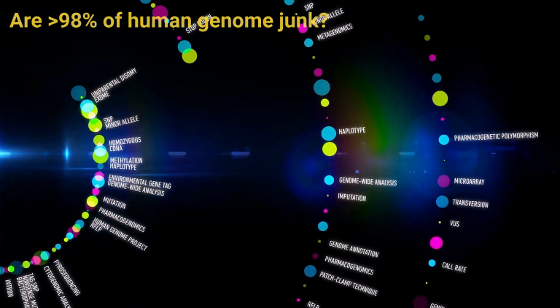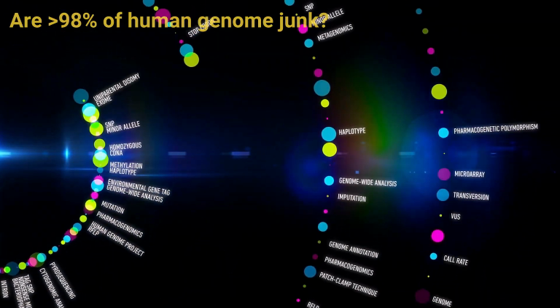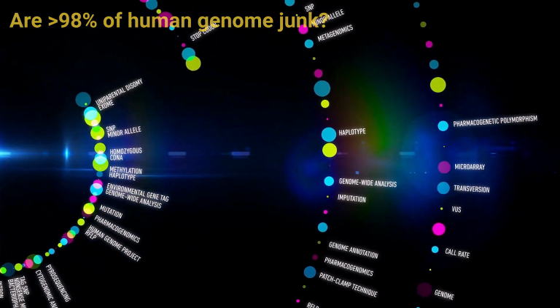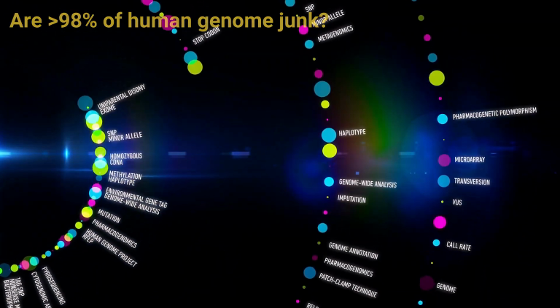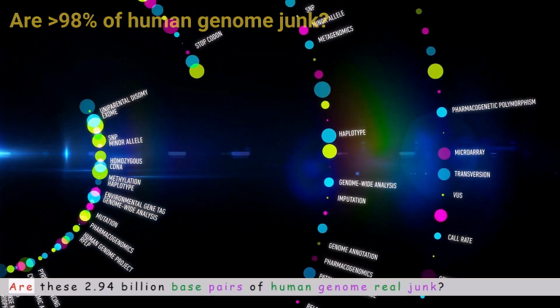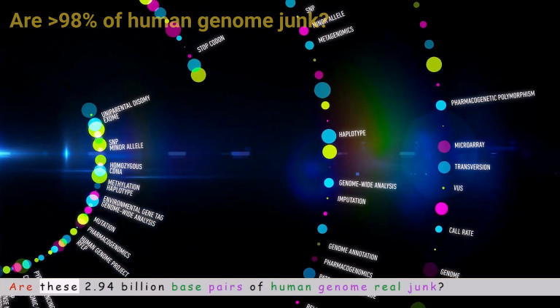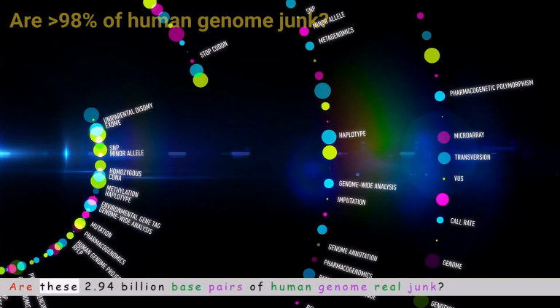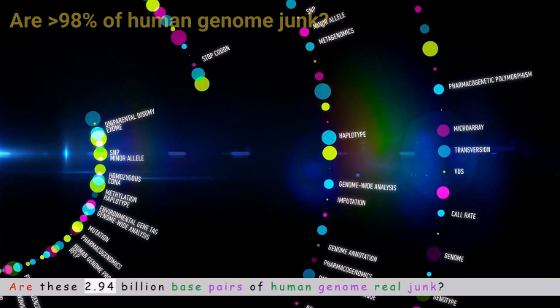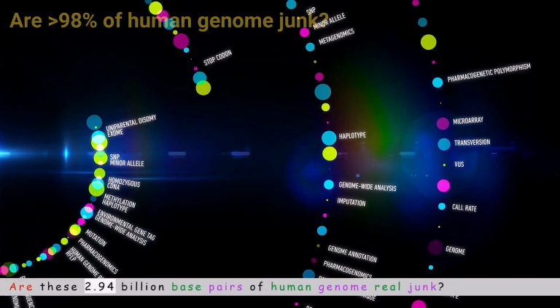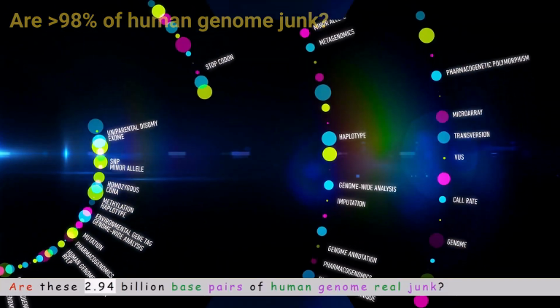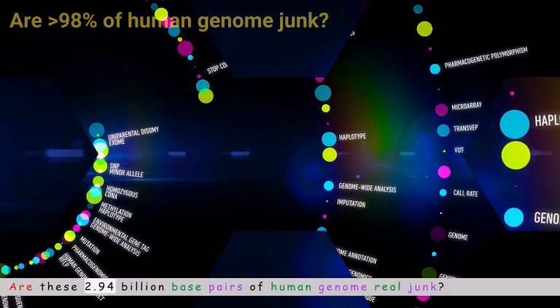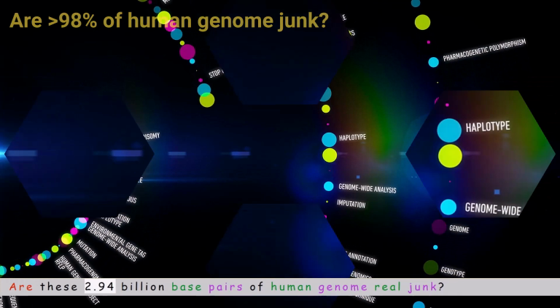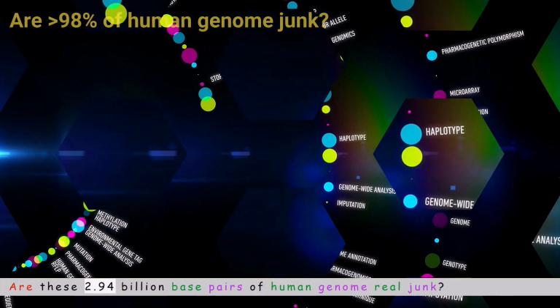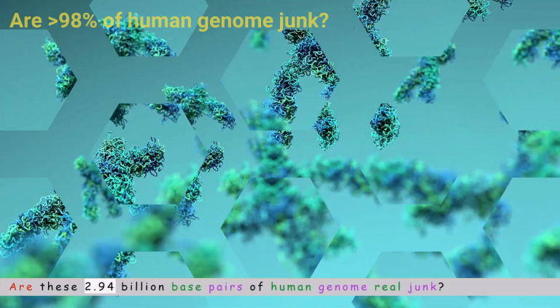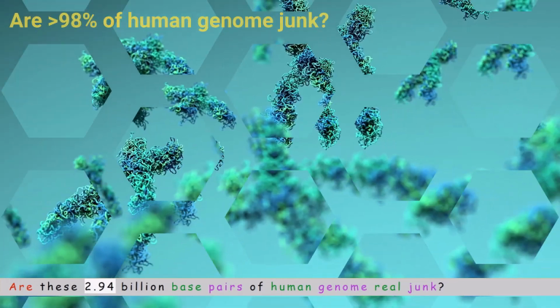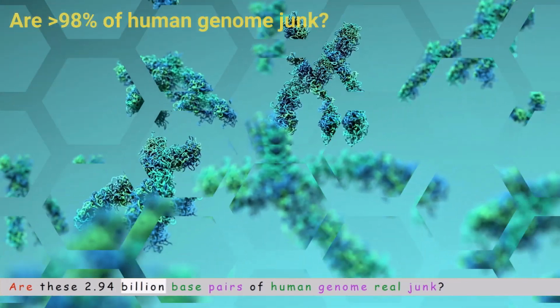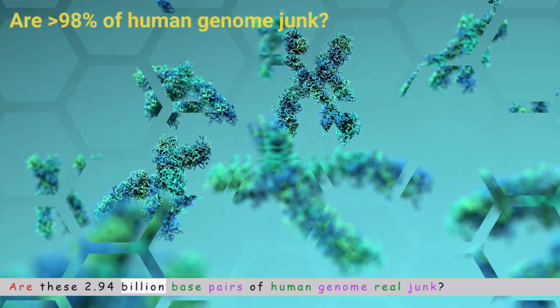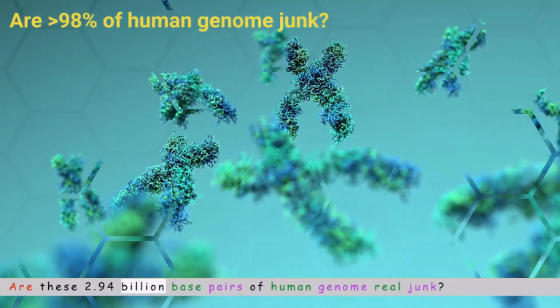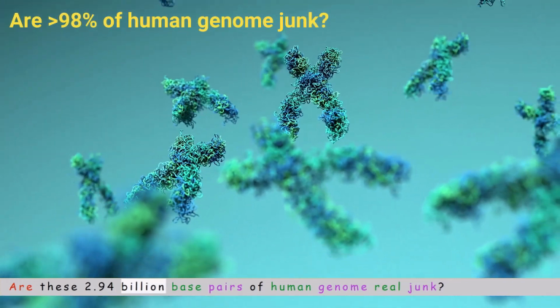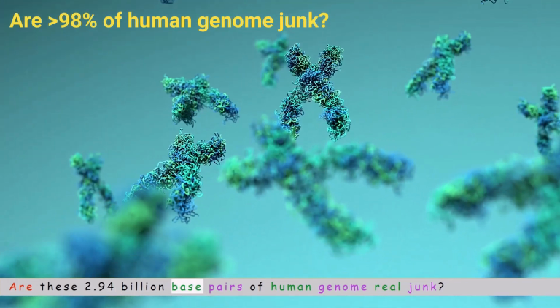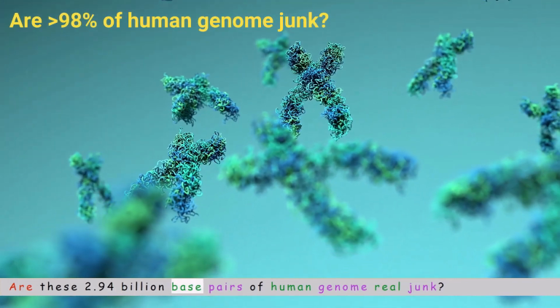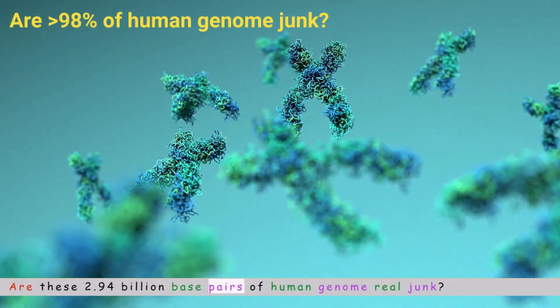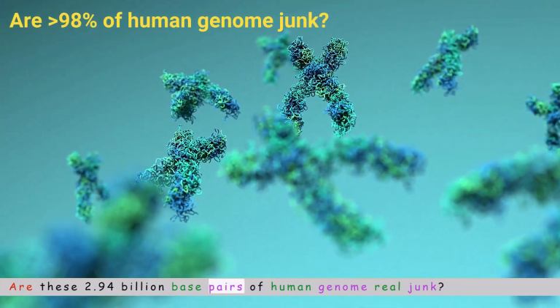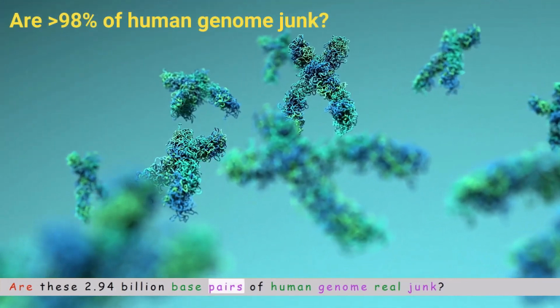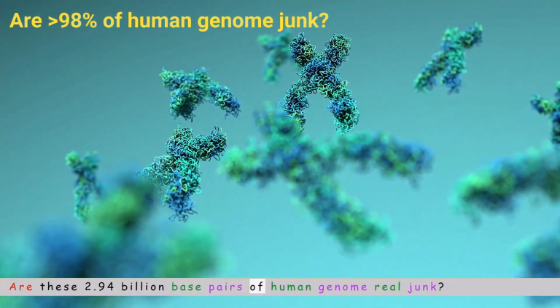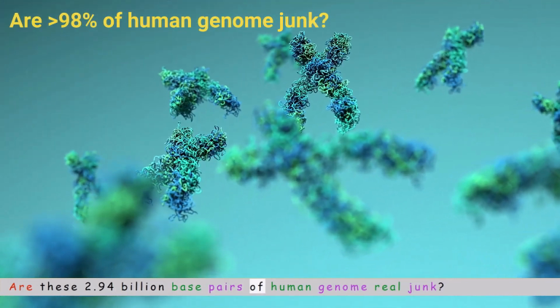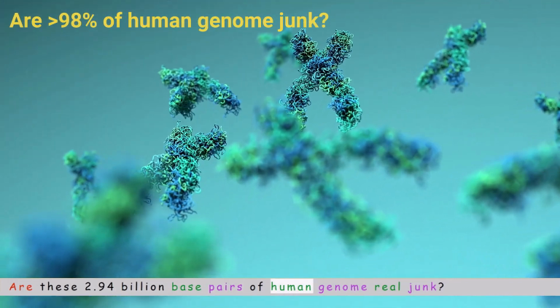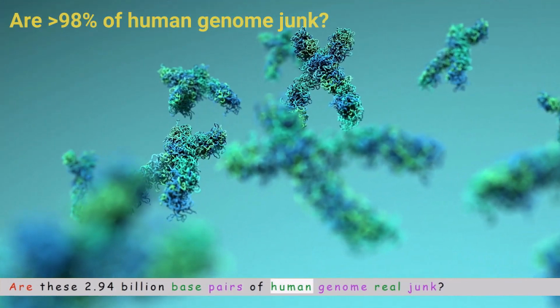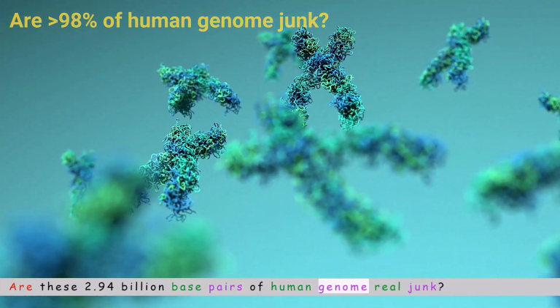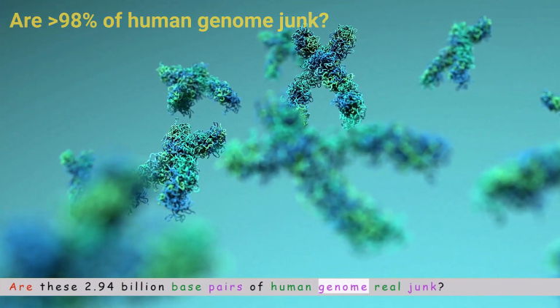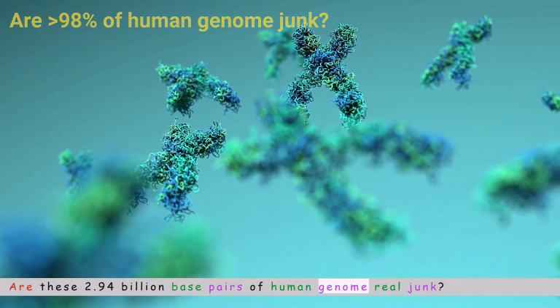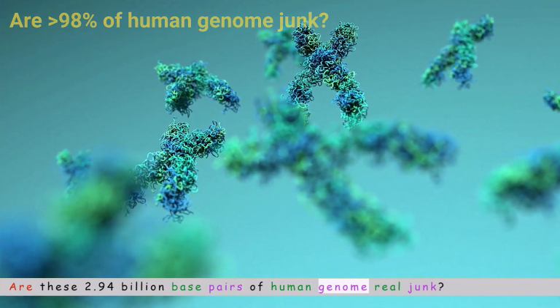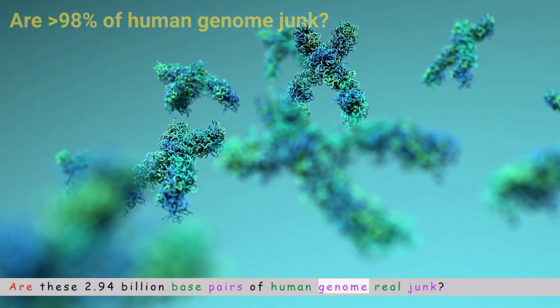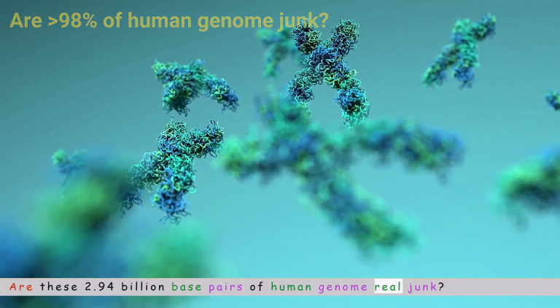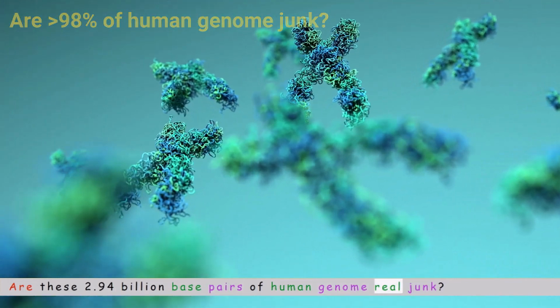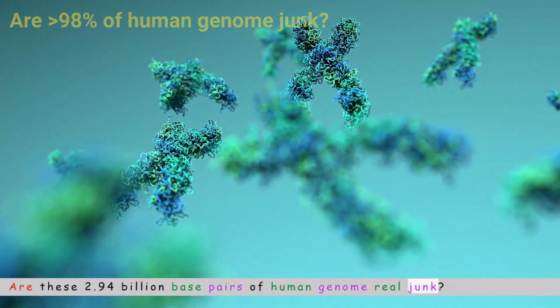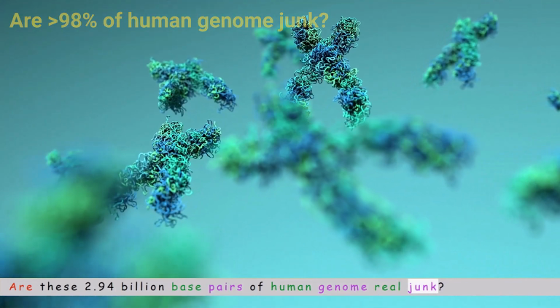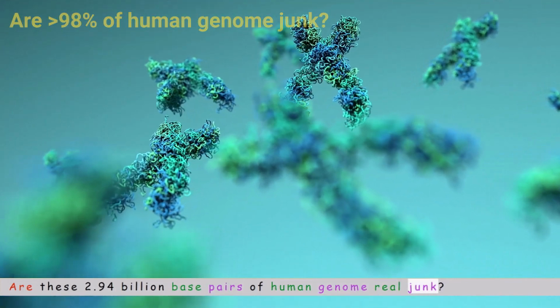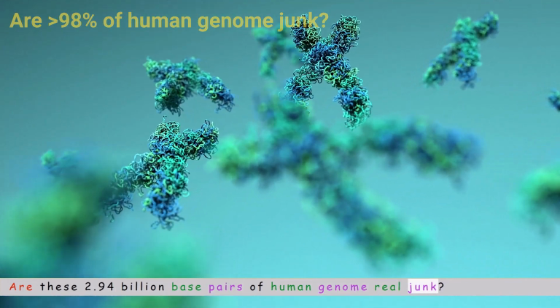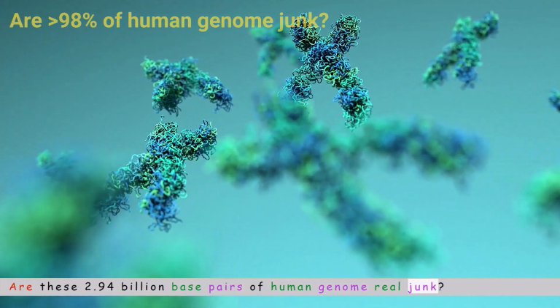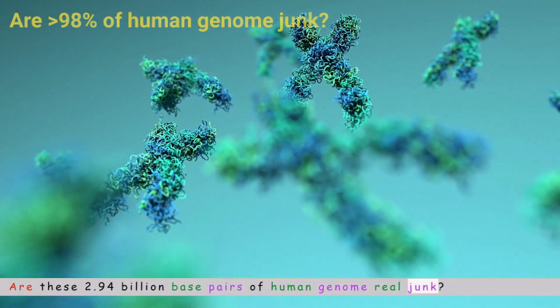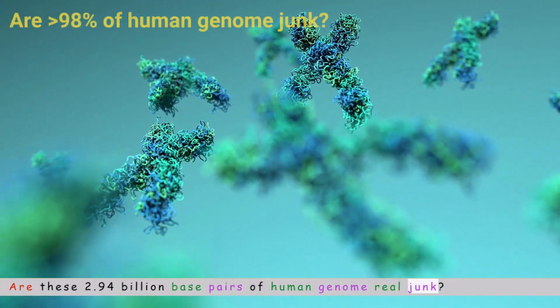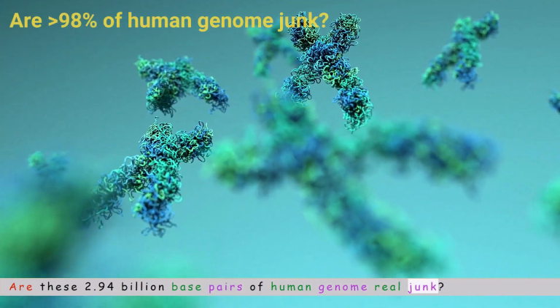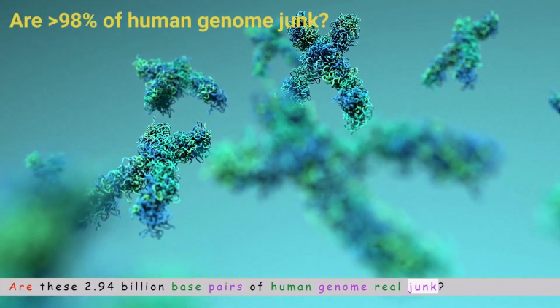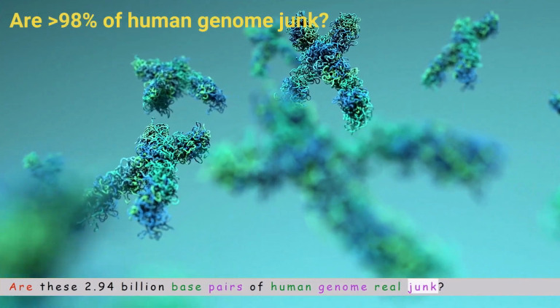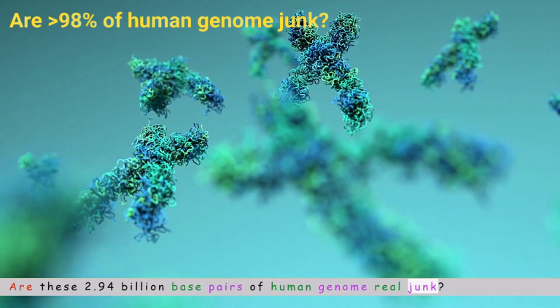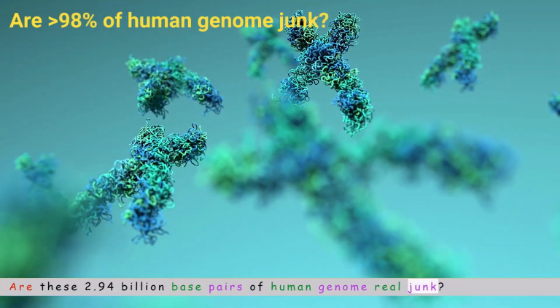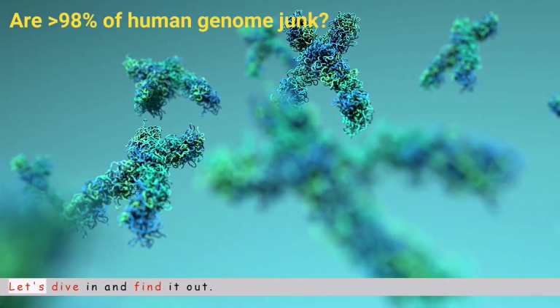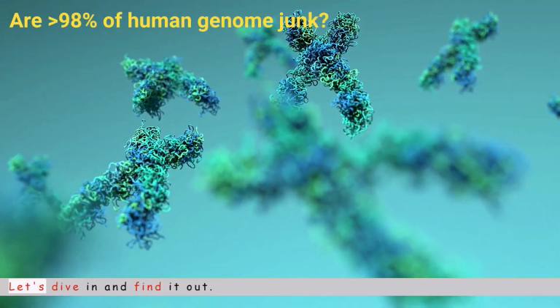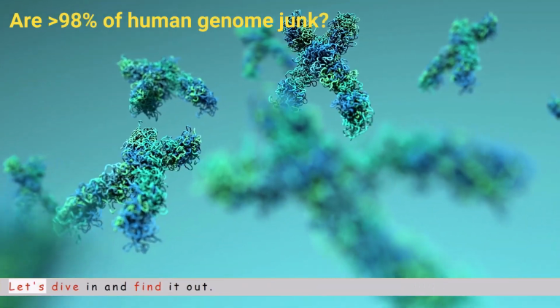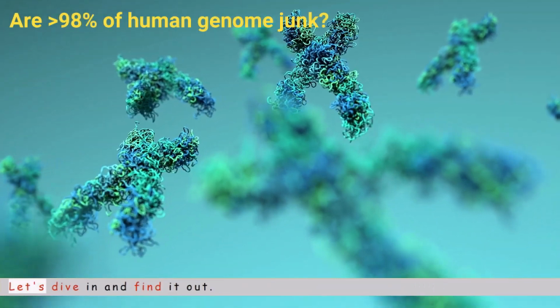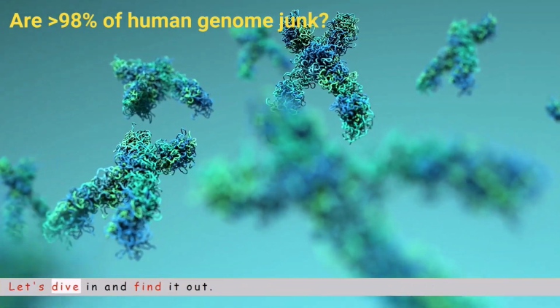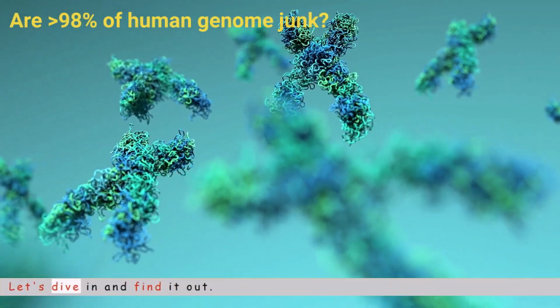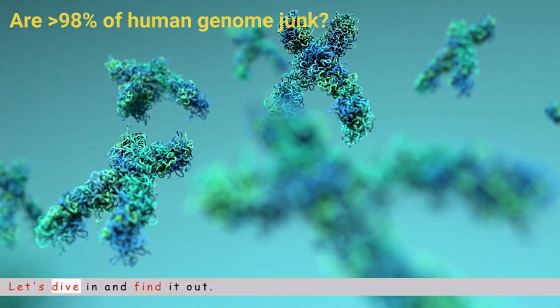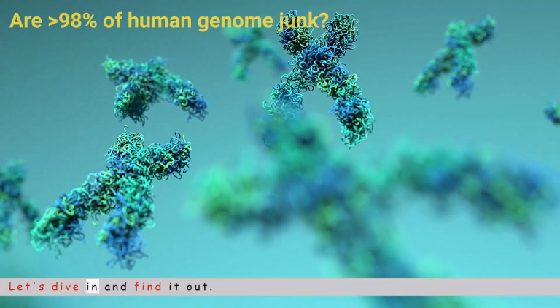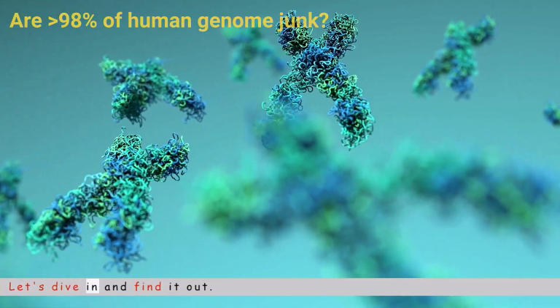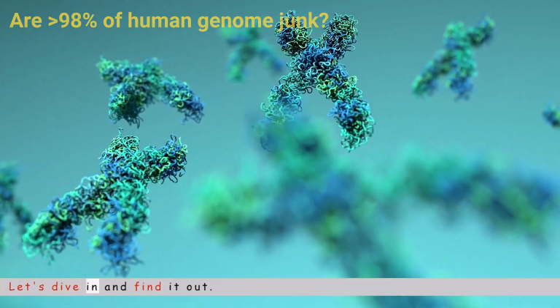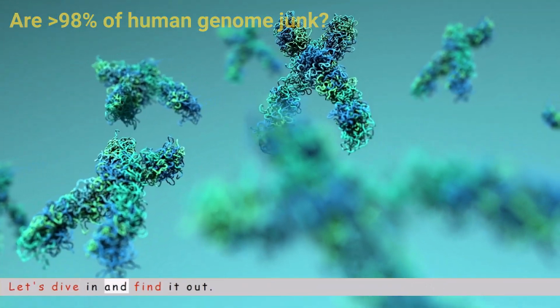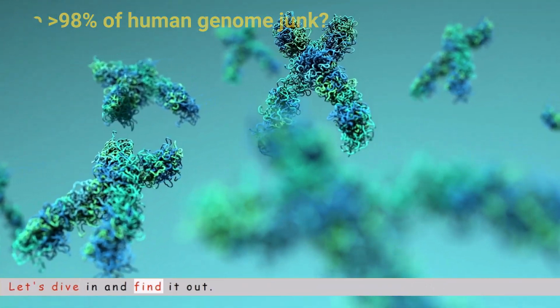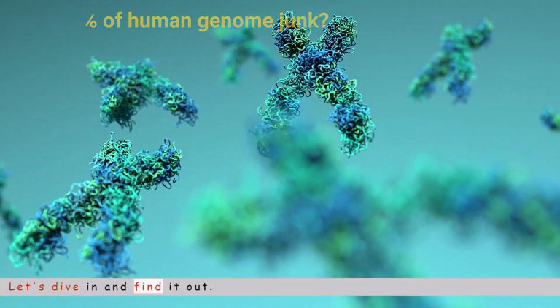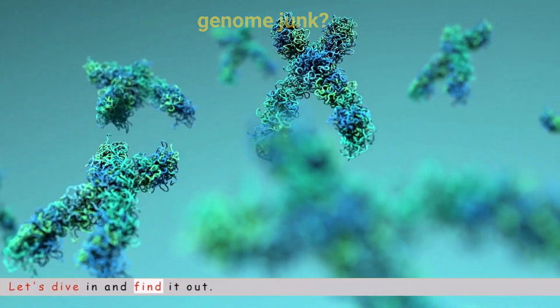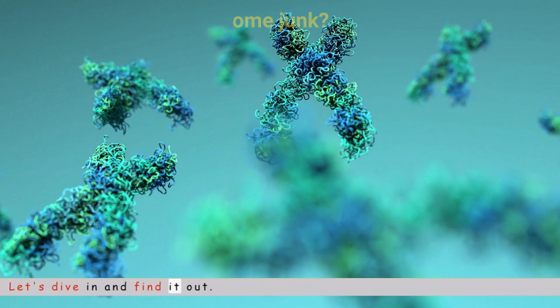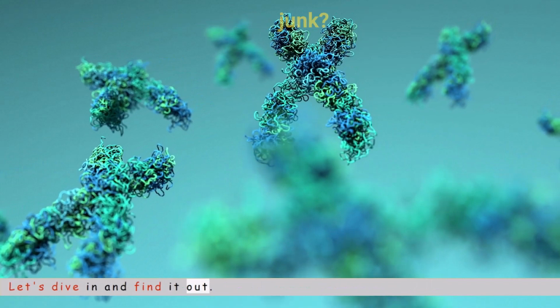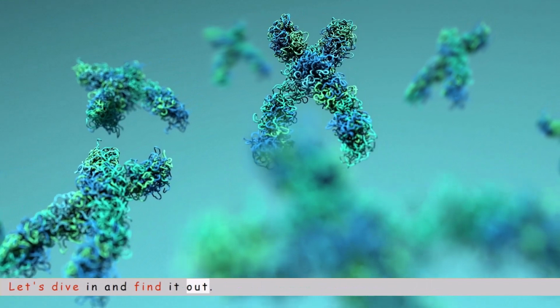Are these 2.94 billion base pairs of the human genome real junk? Let's dive in and find out.